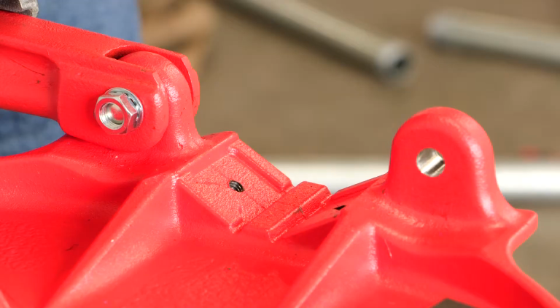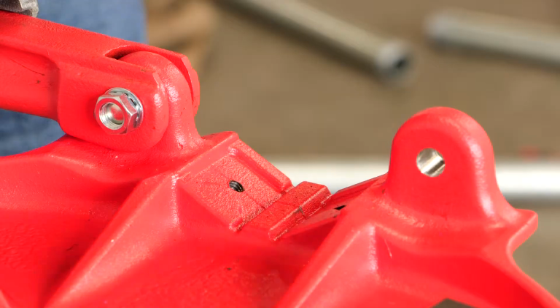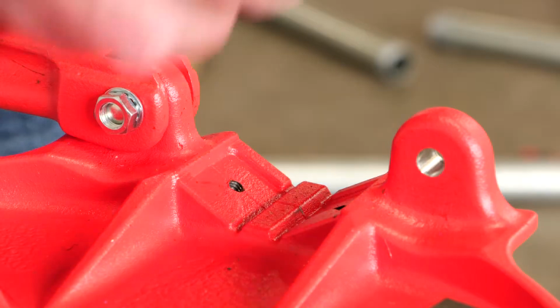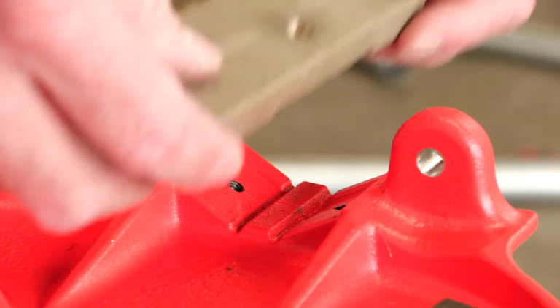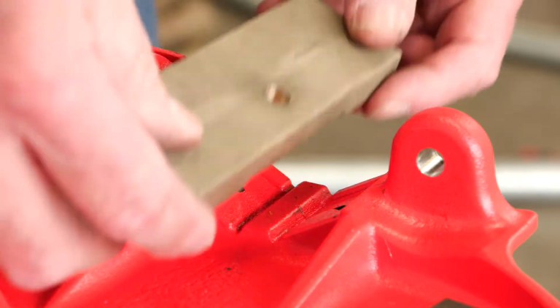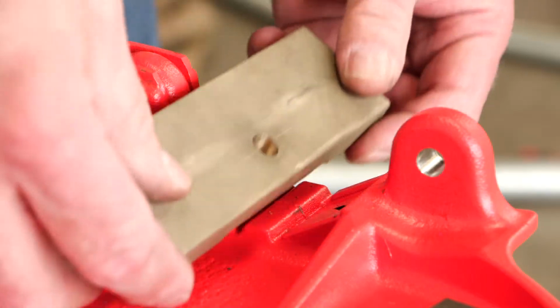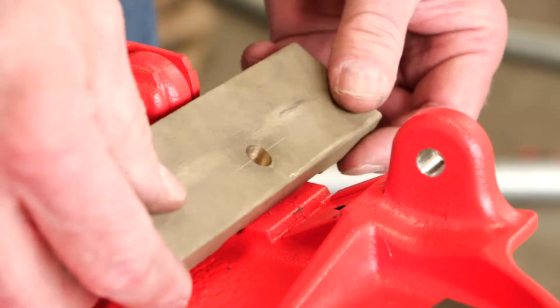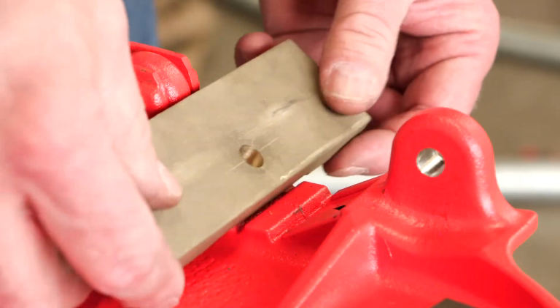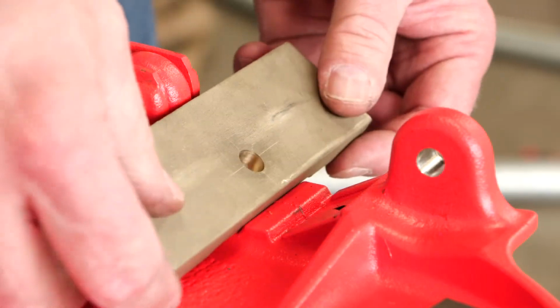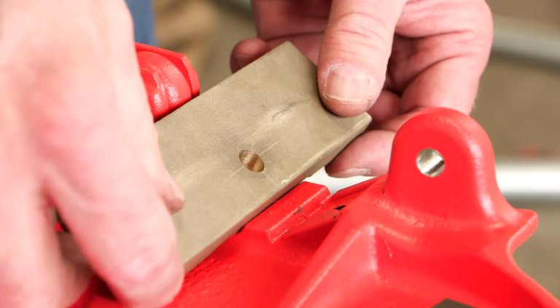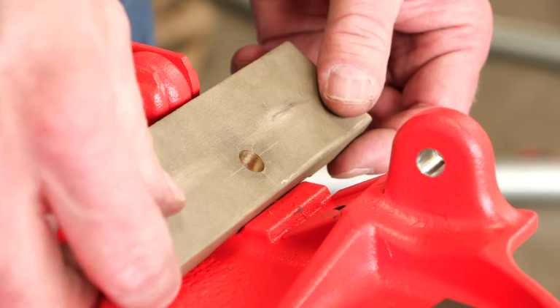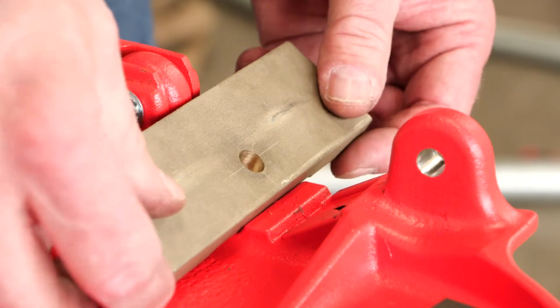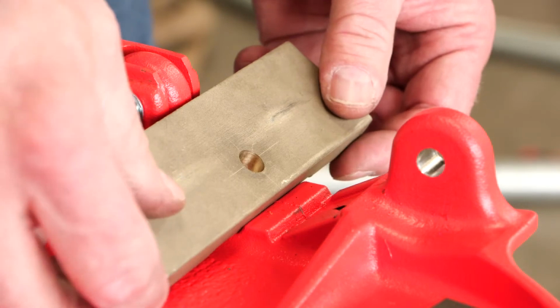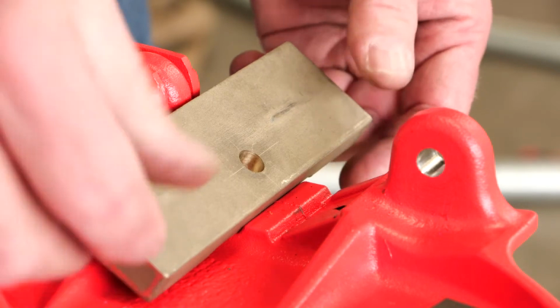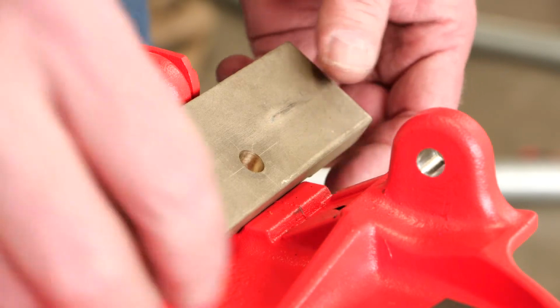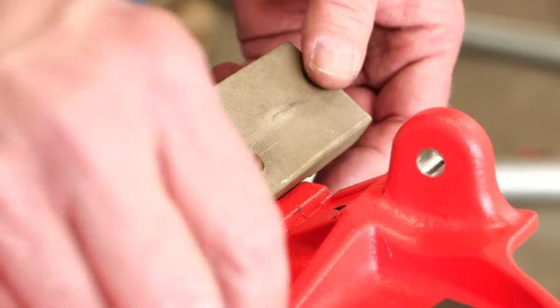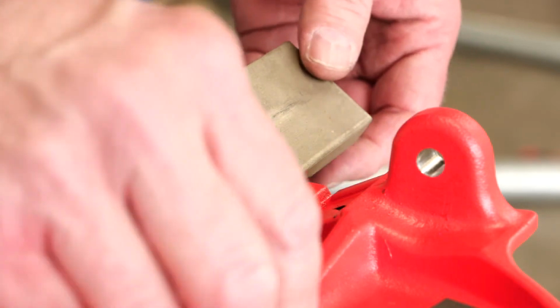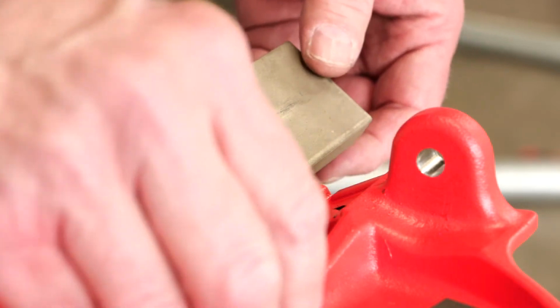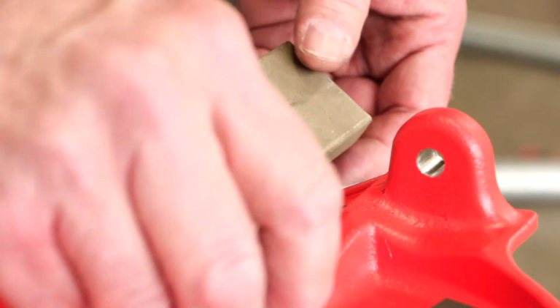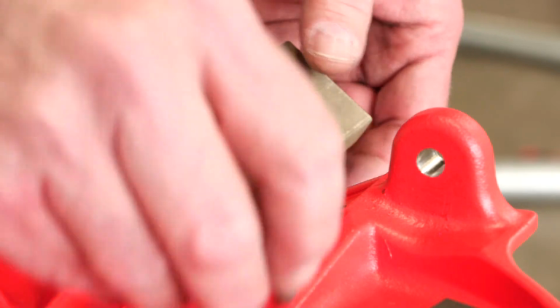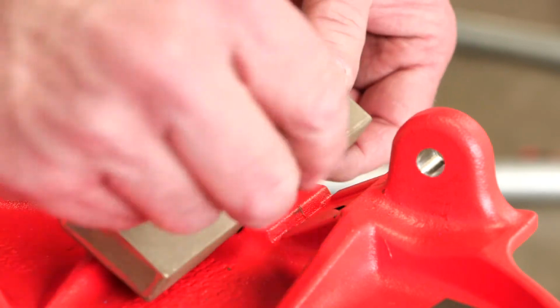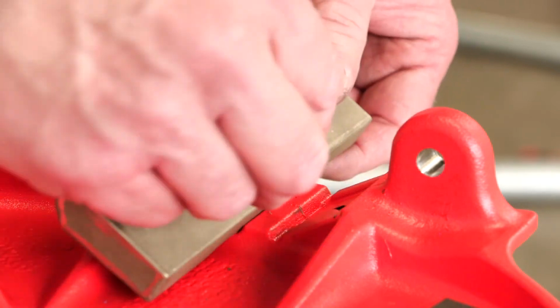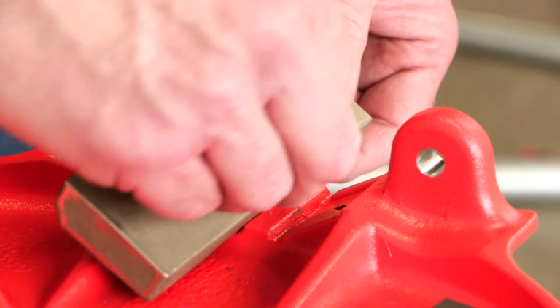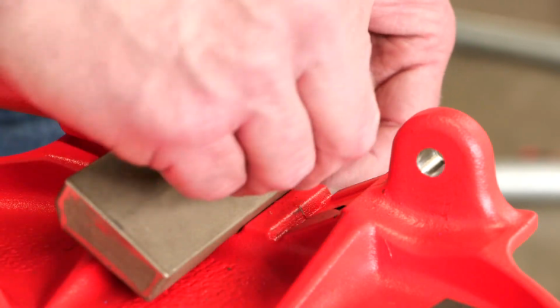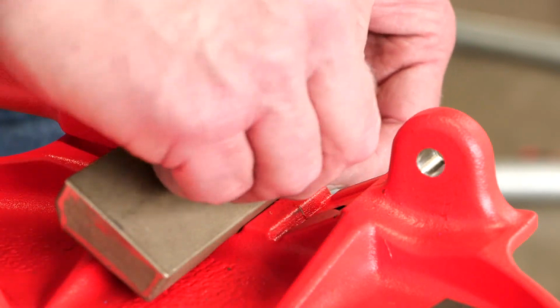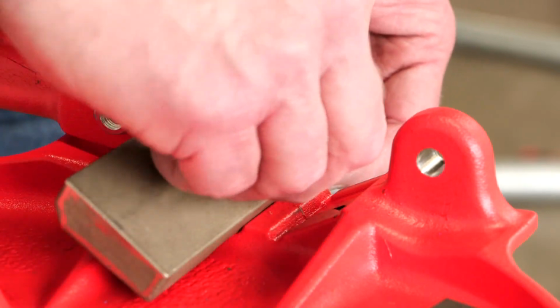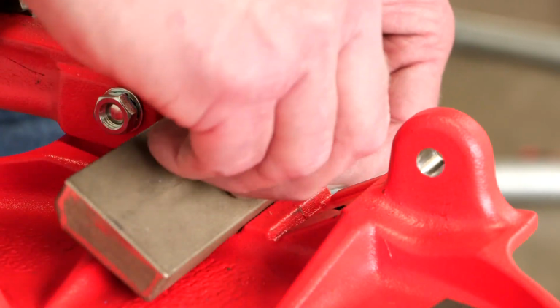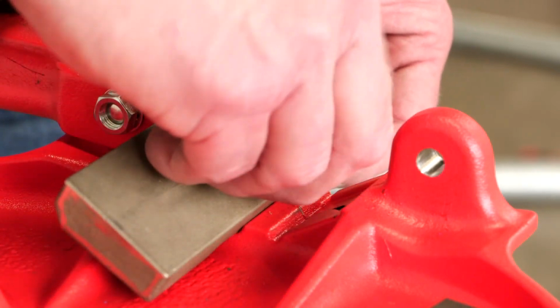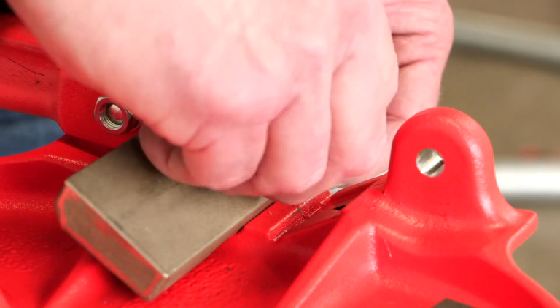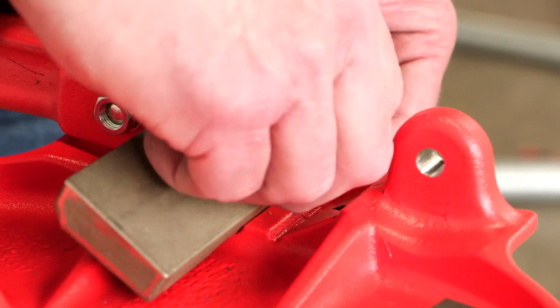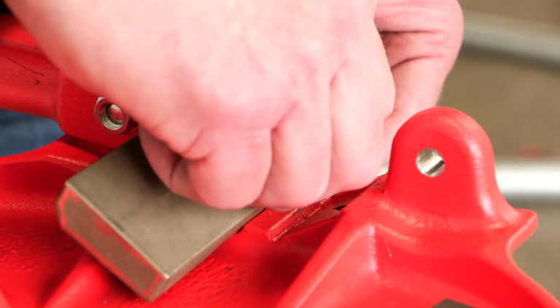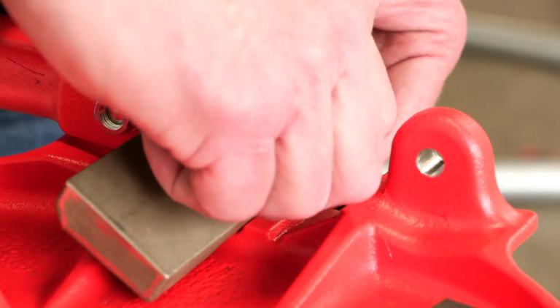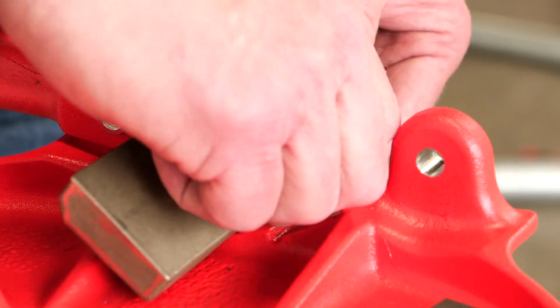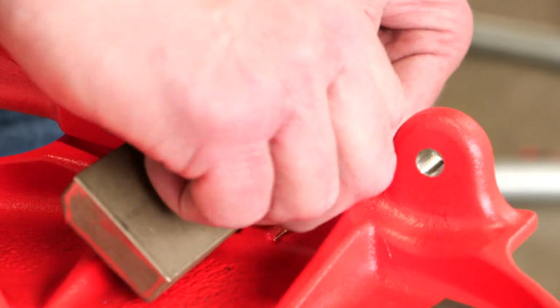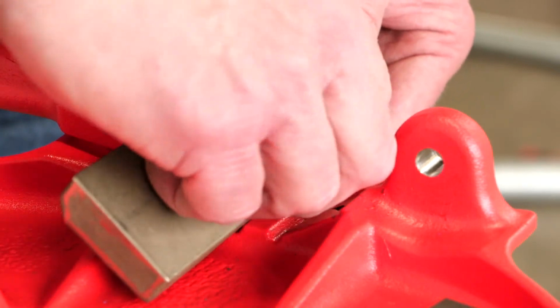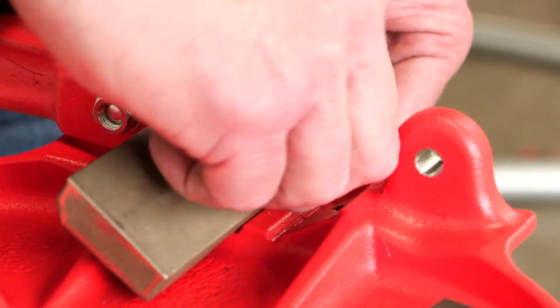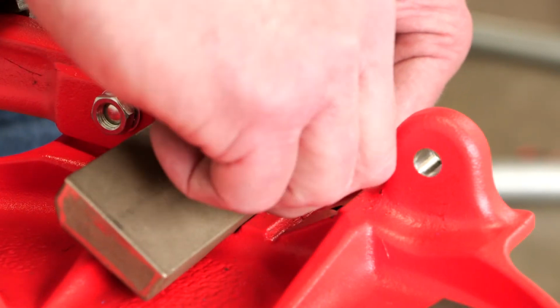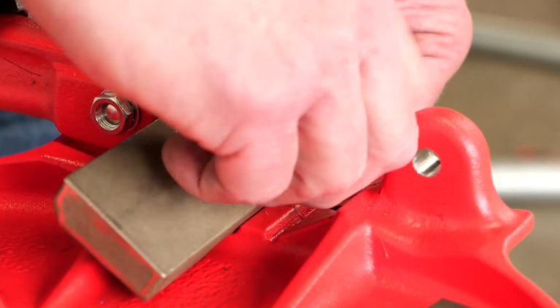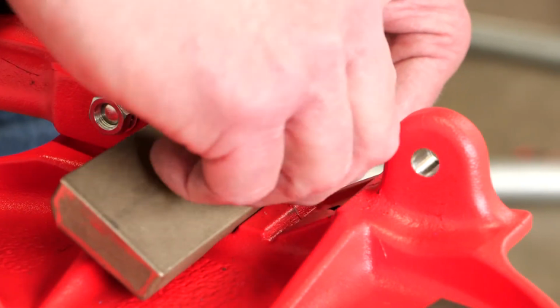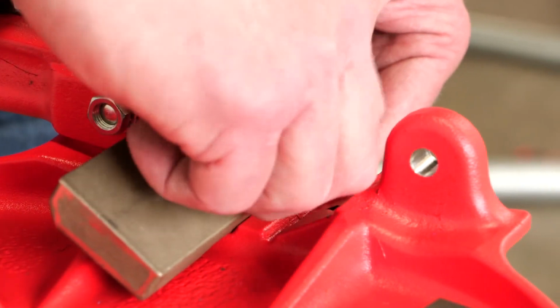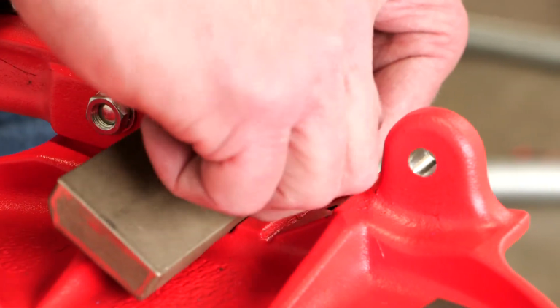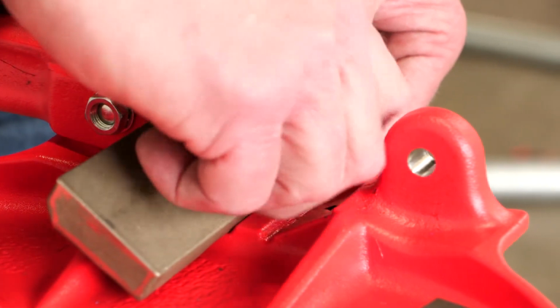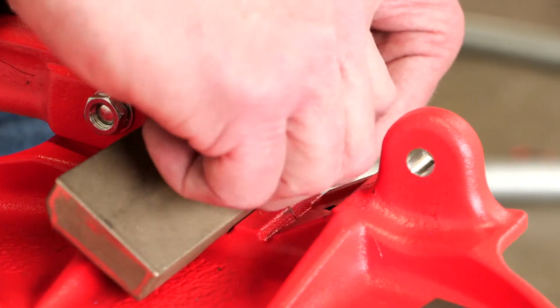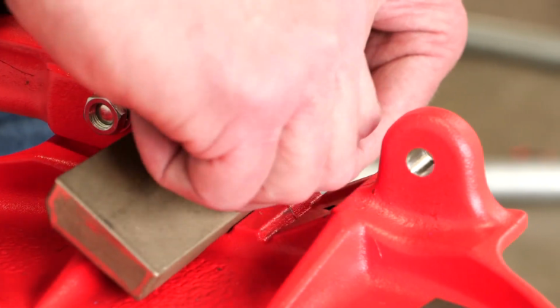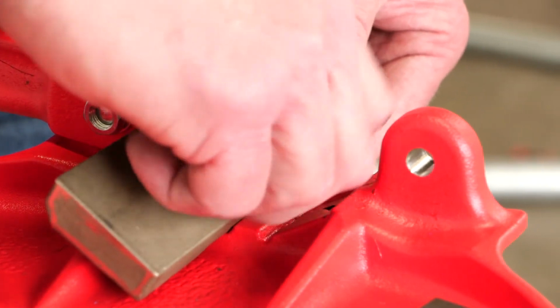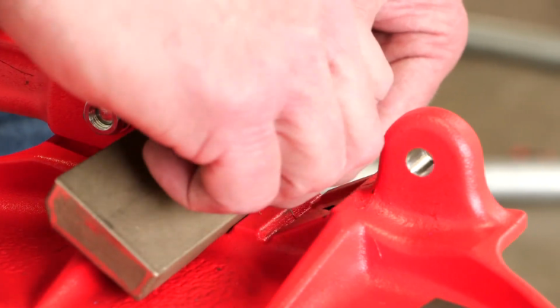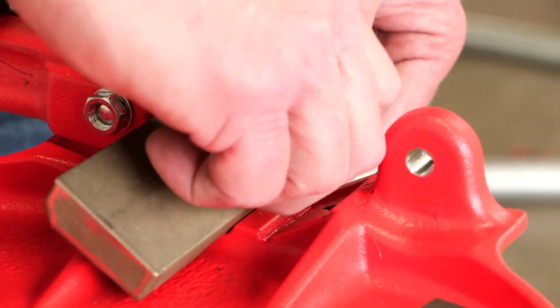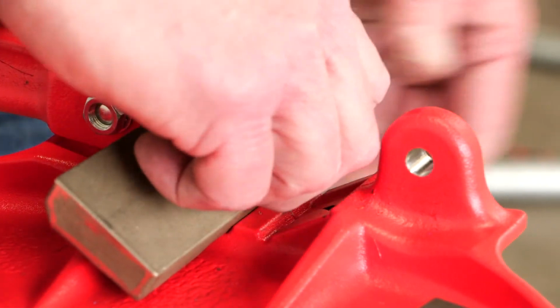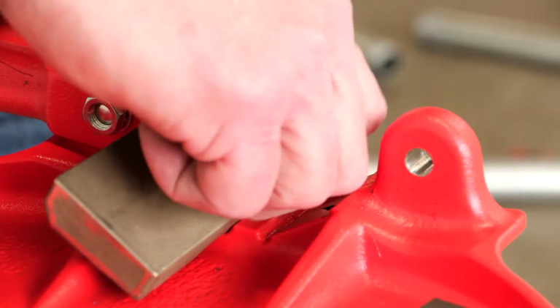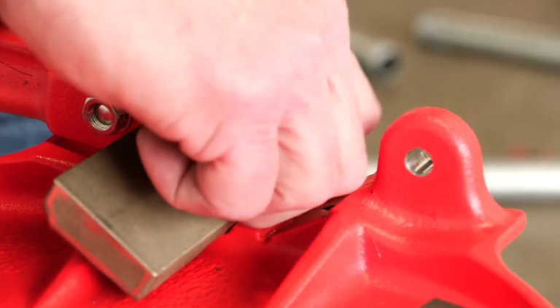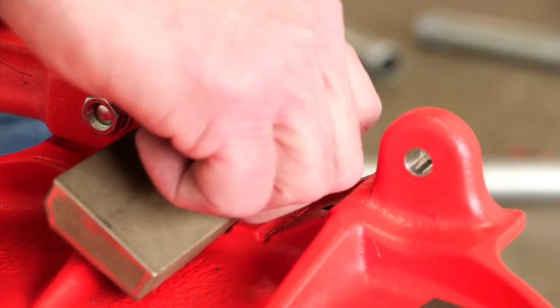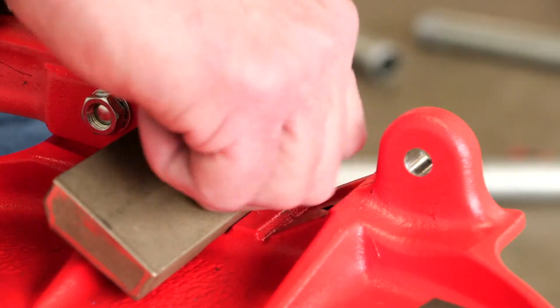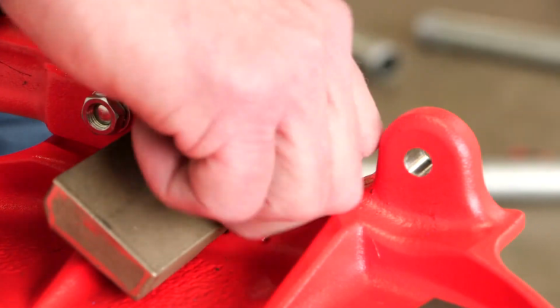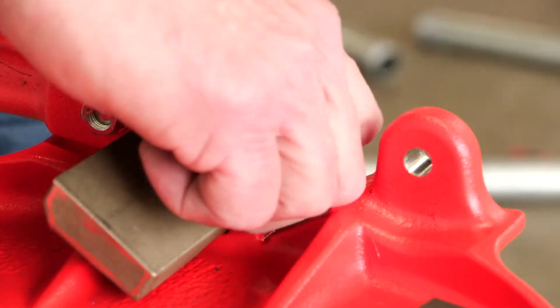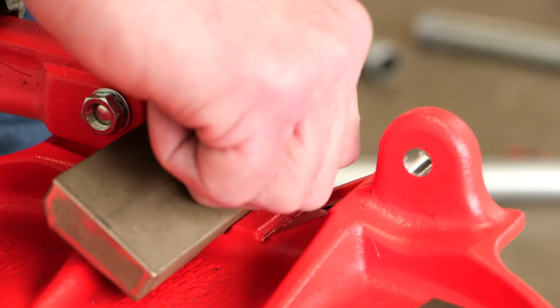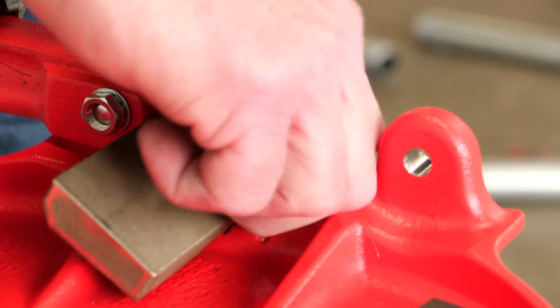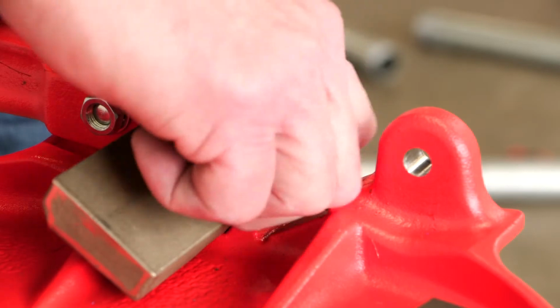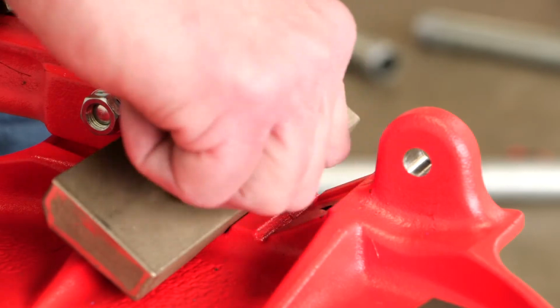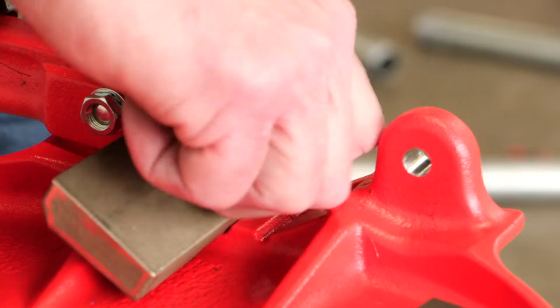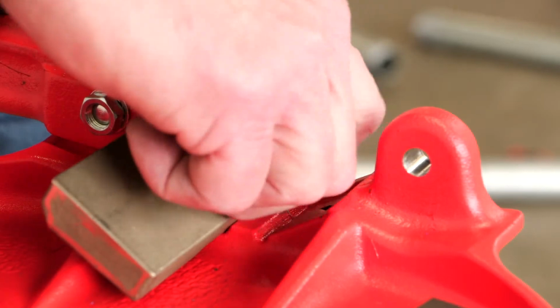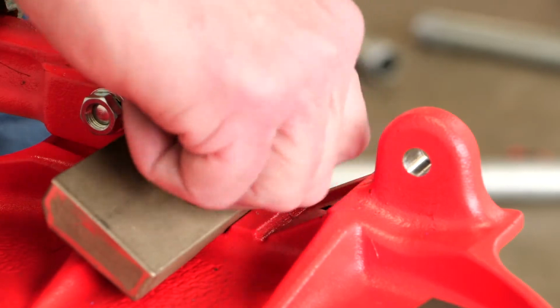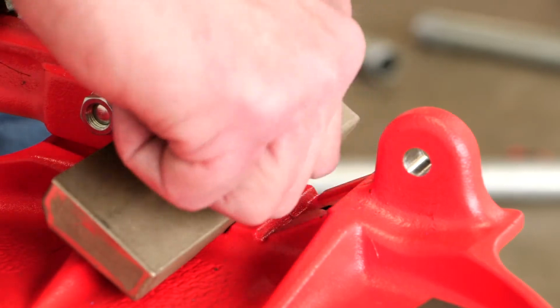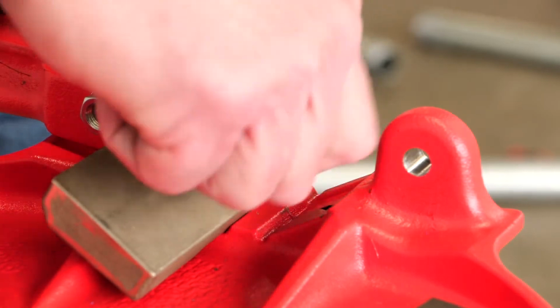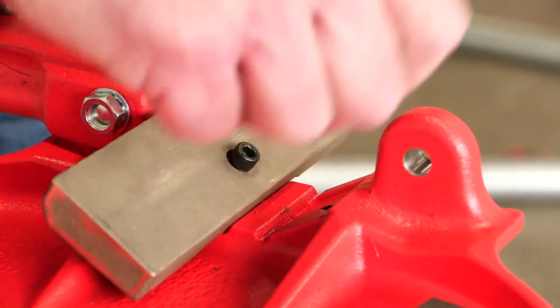The two lower jaws are installed on the base of the stand with the notched side of the two lower jaws installed to the high side.